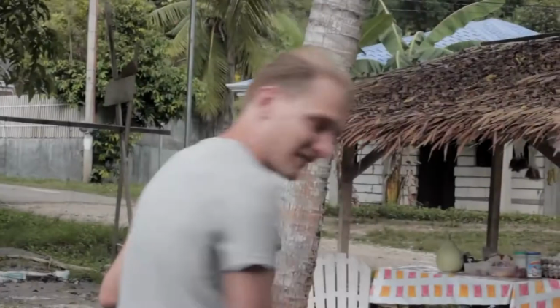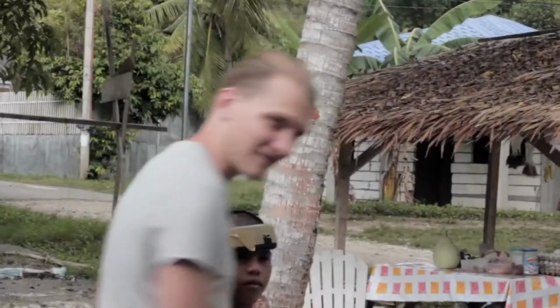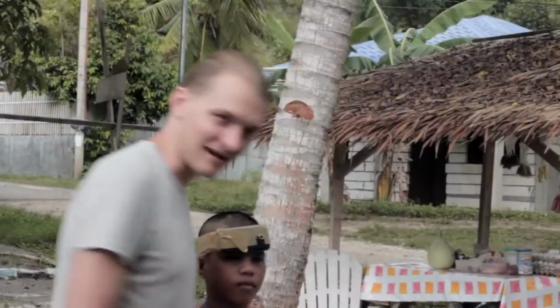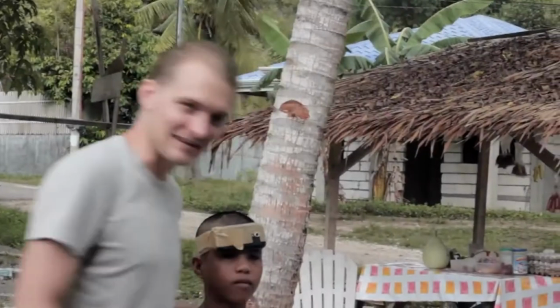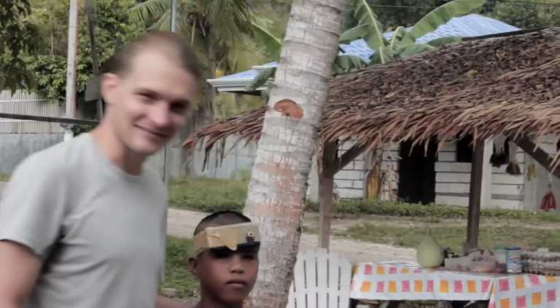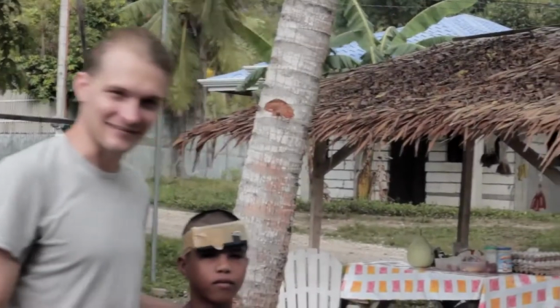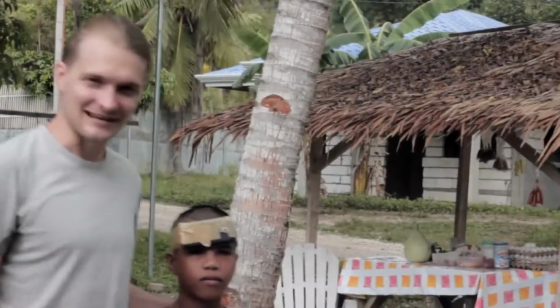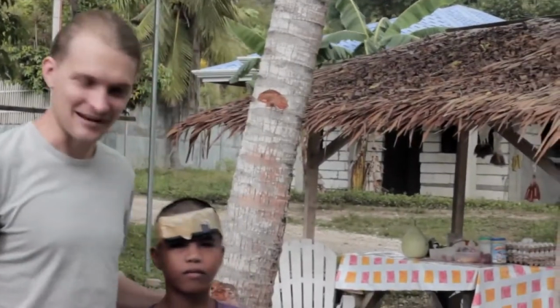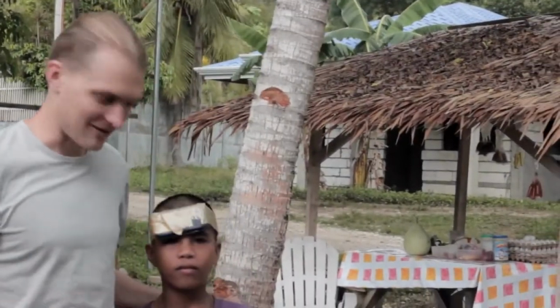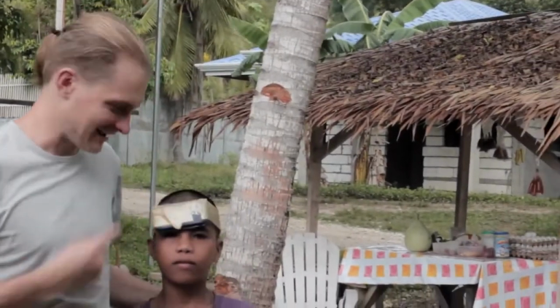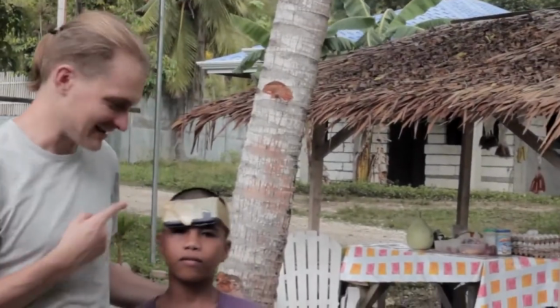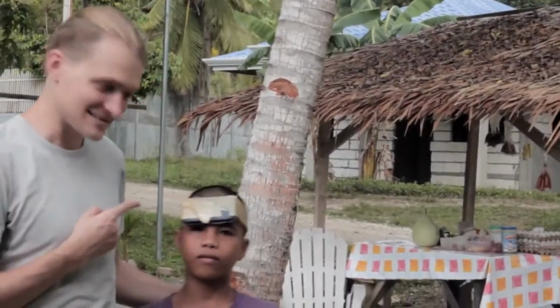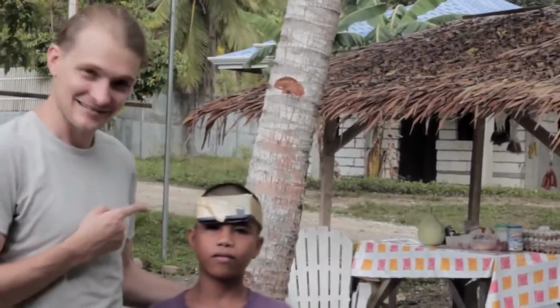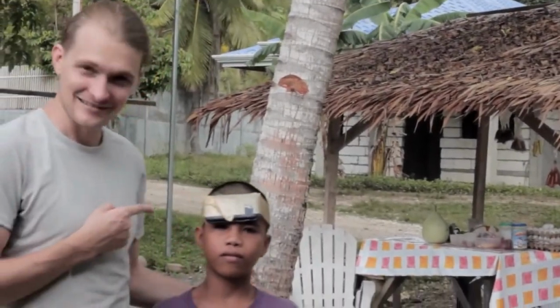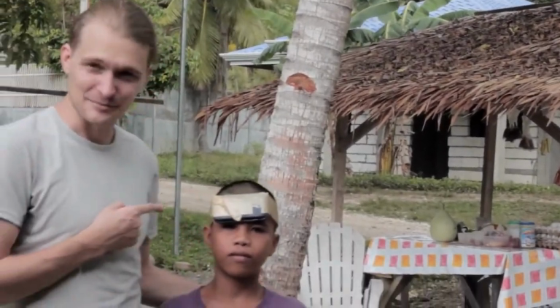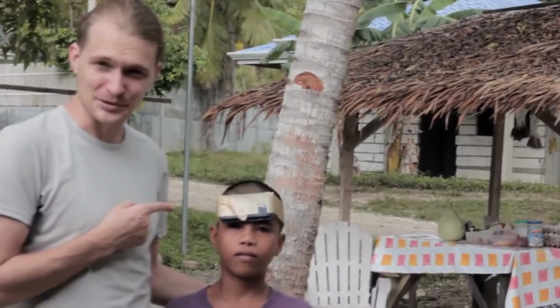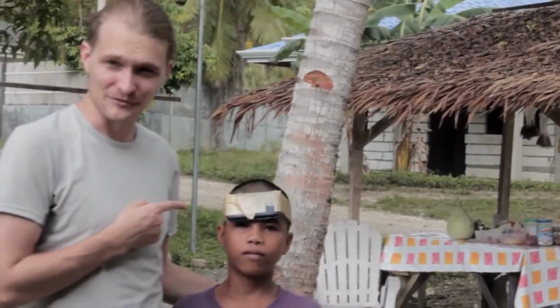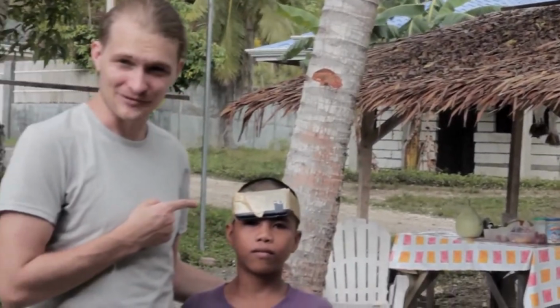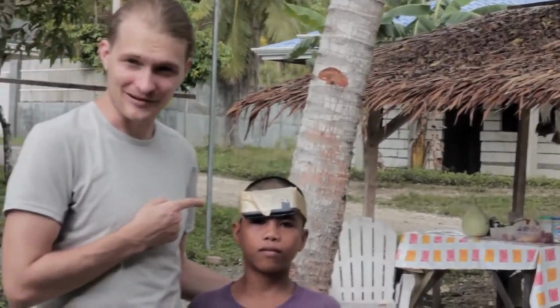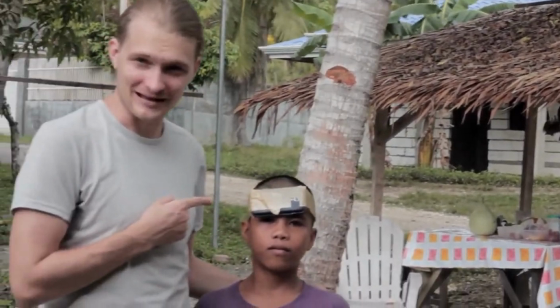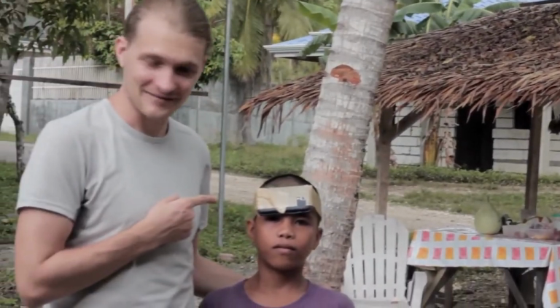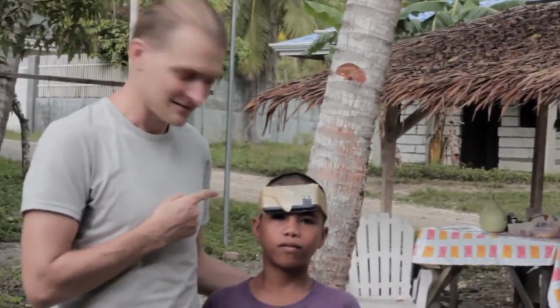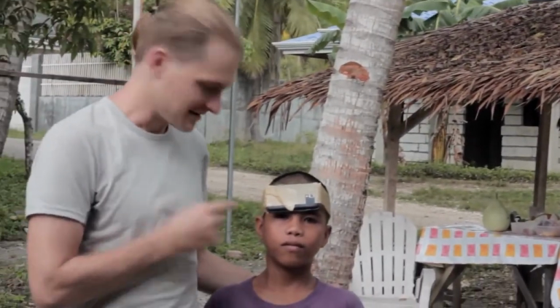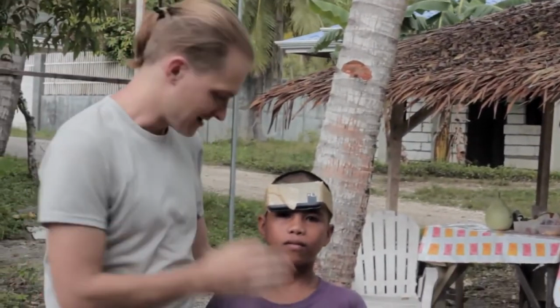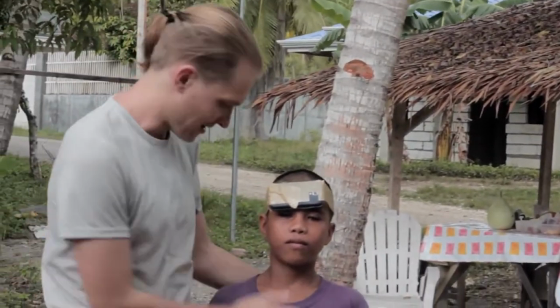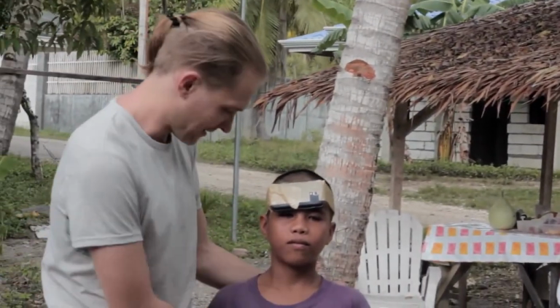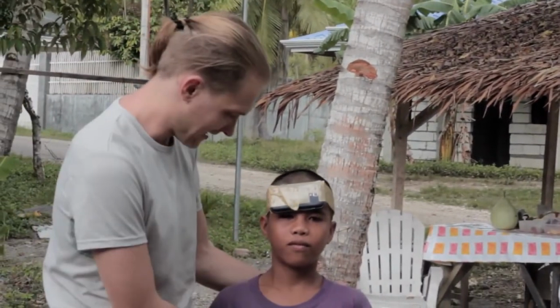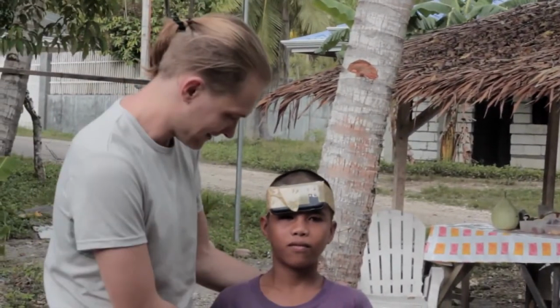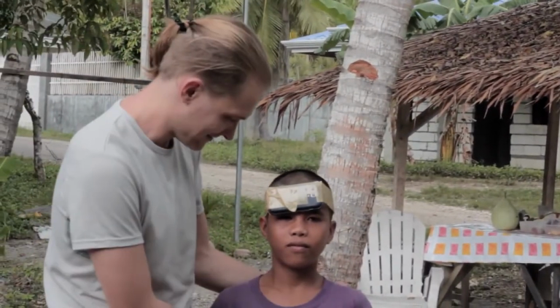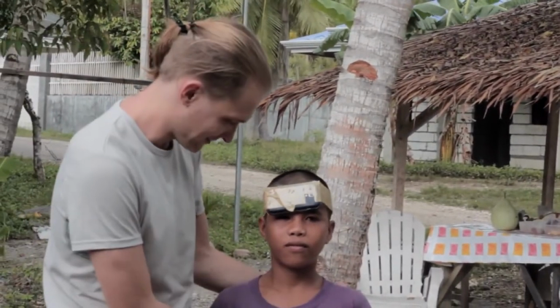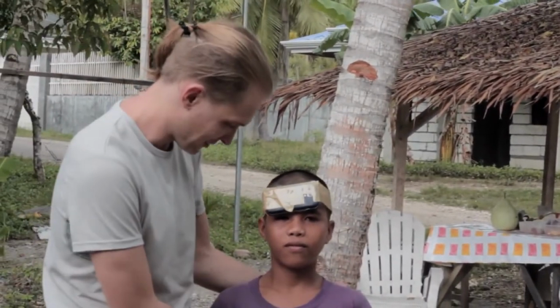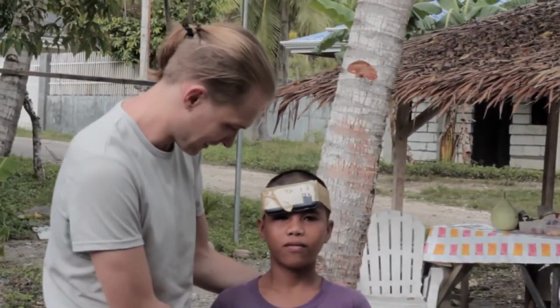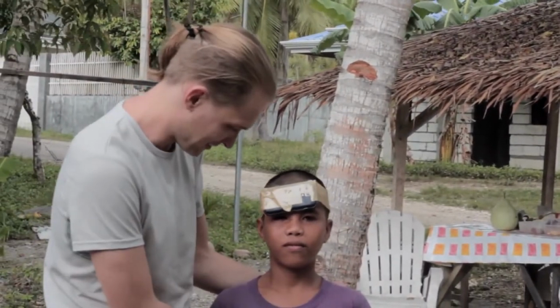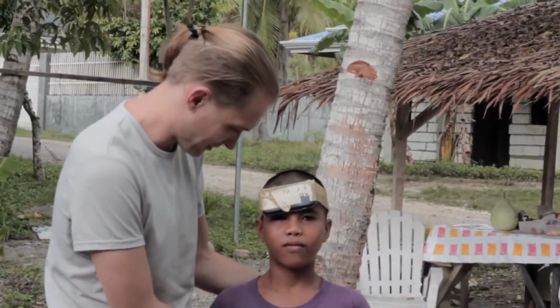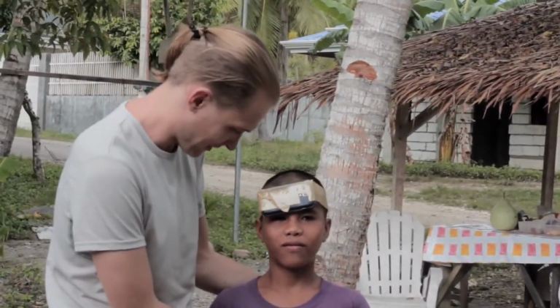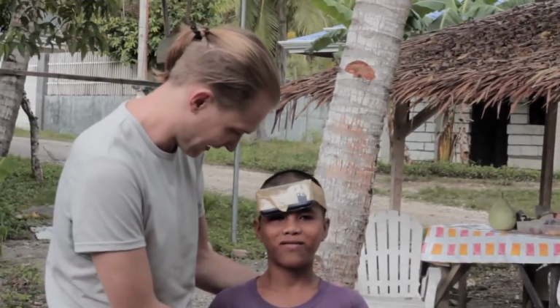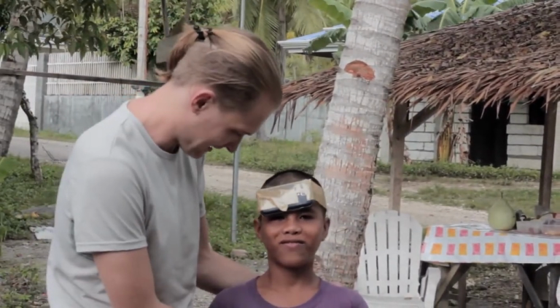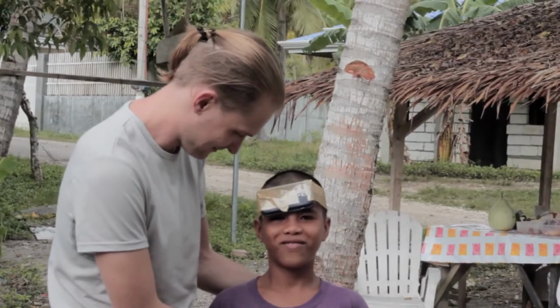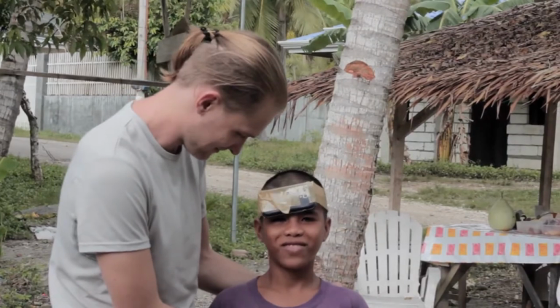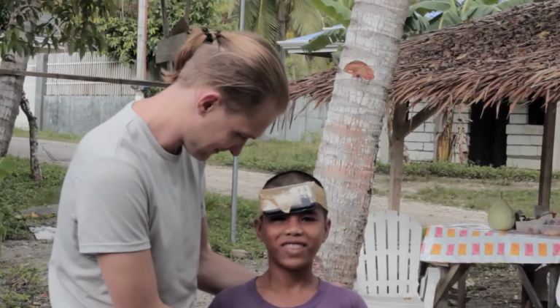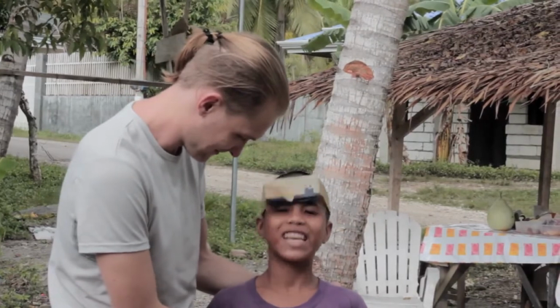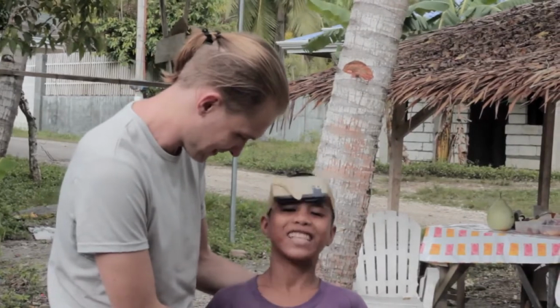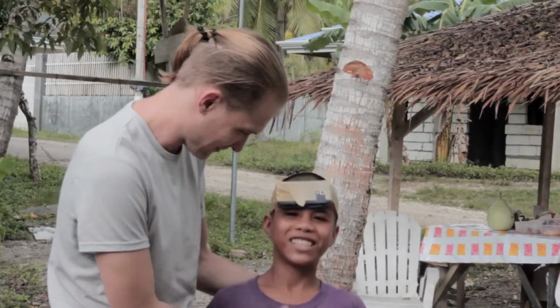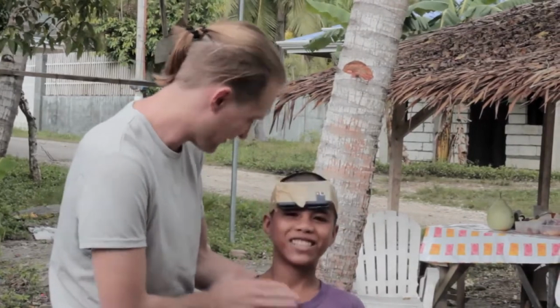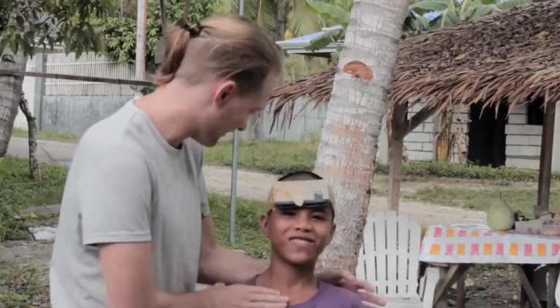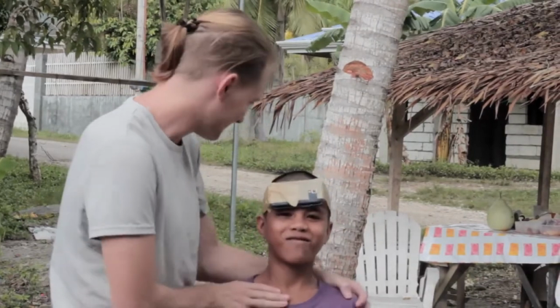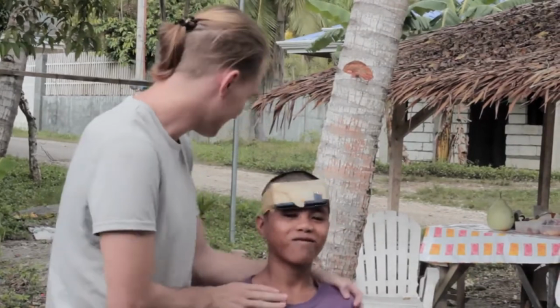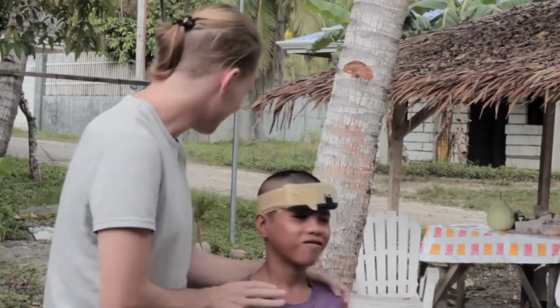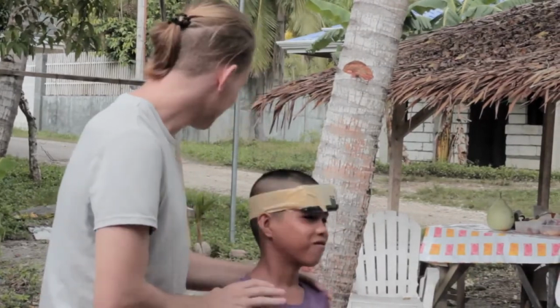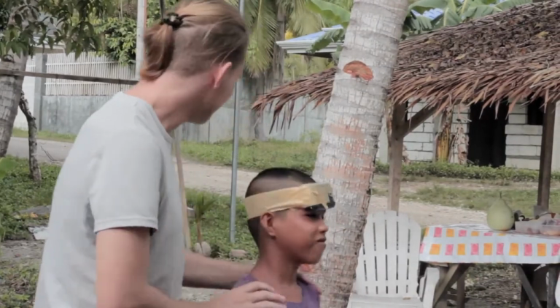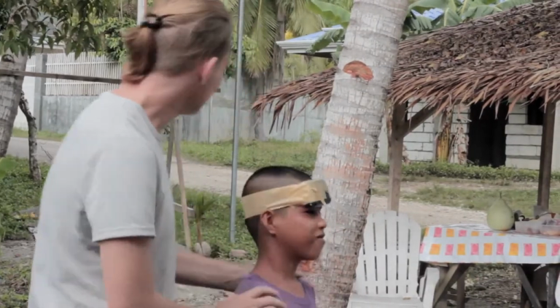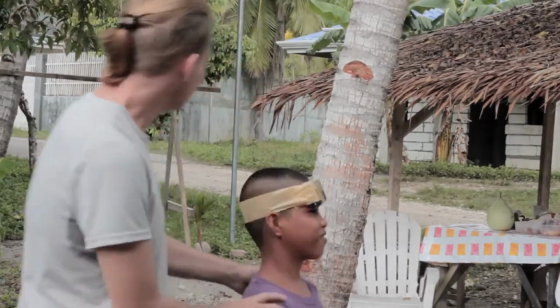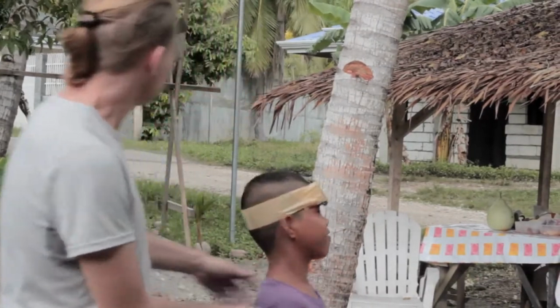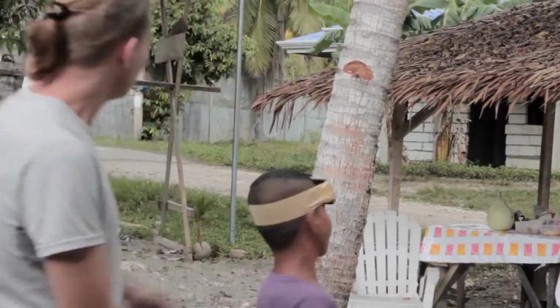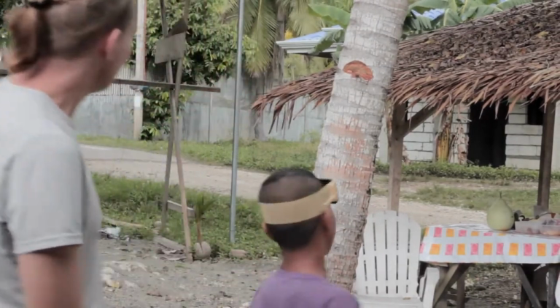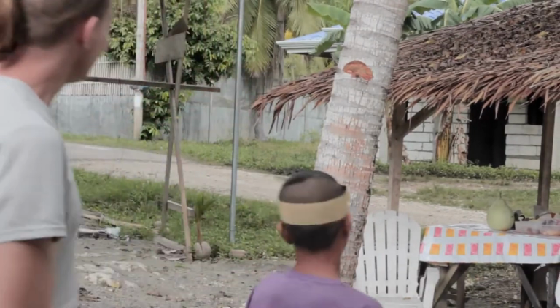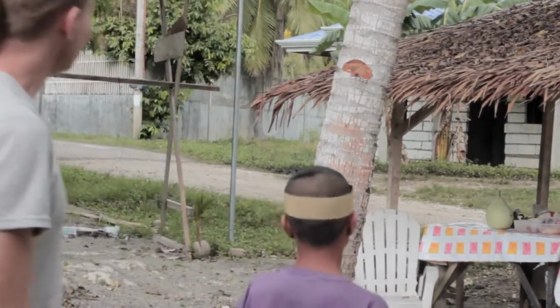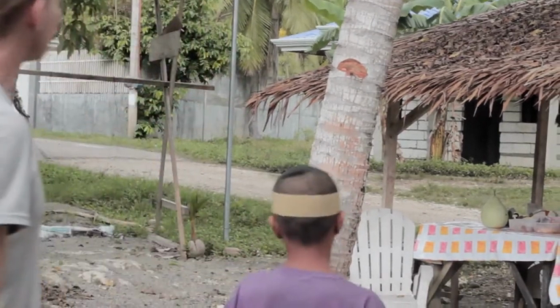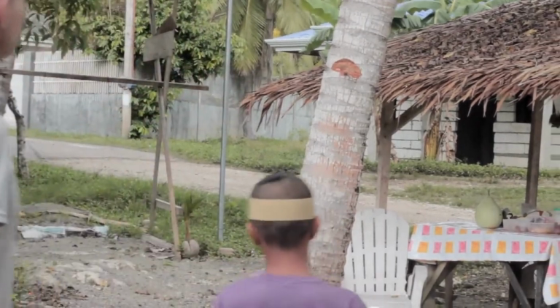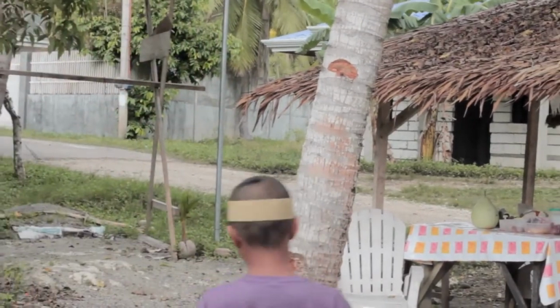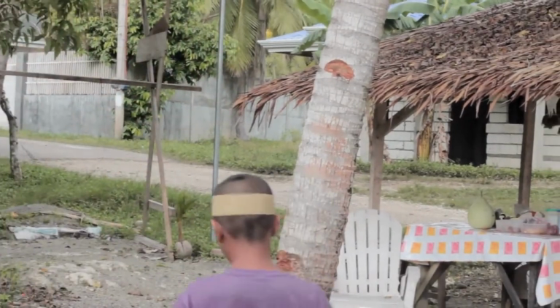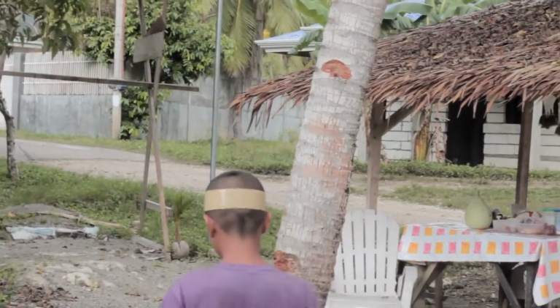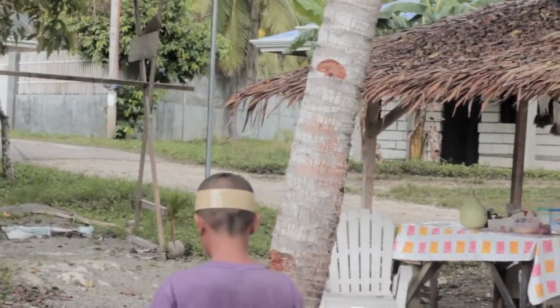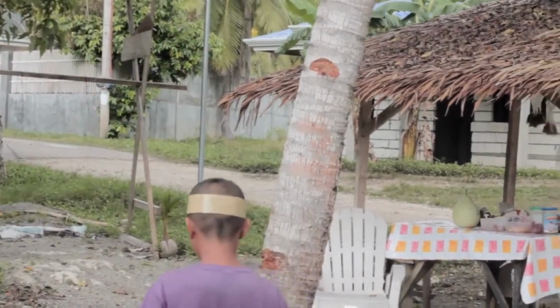All right, and here he is. Beautiful, right? You can do it, okay? Don't fall. Give us a coconut.